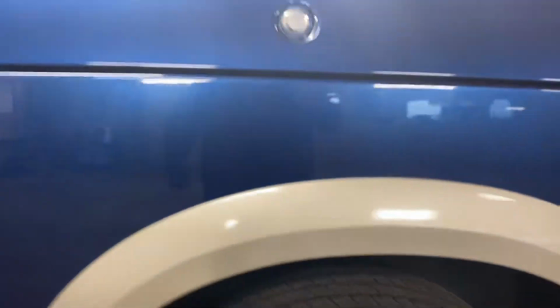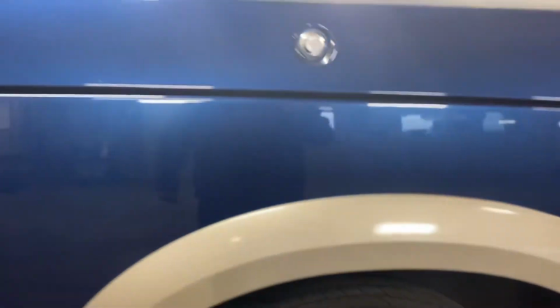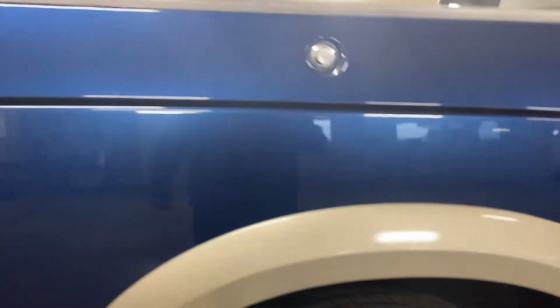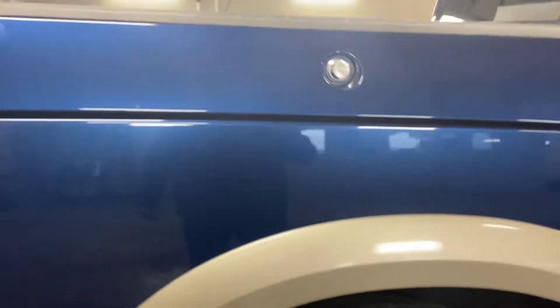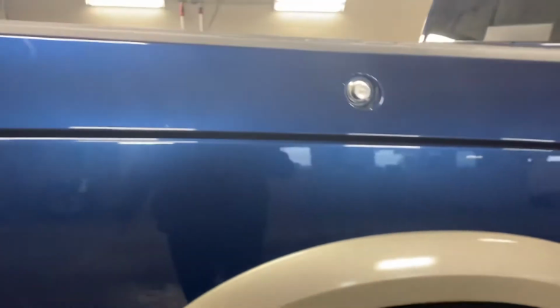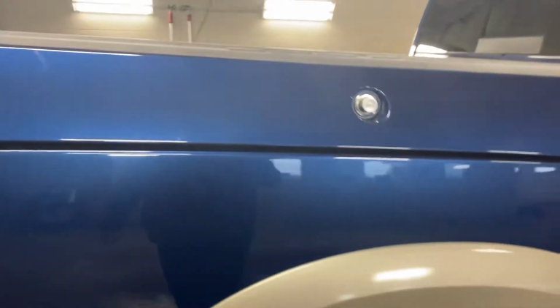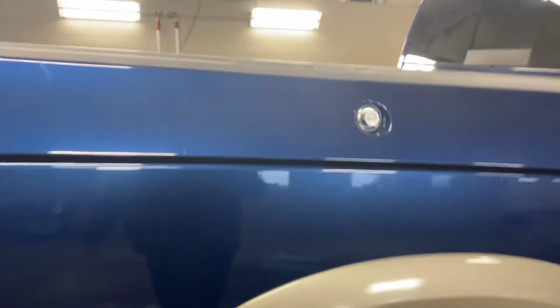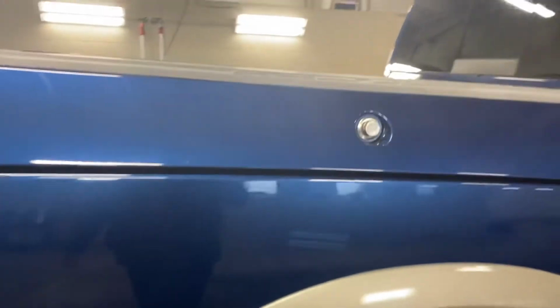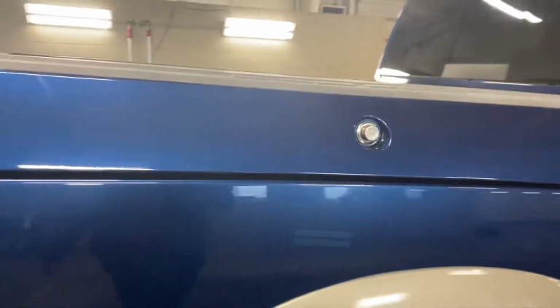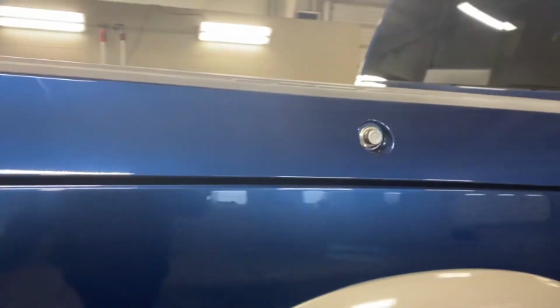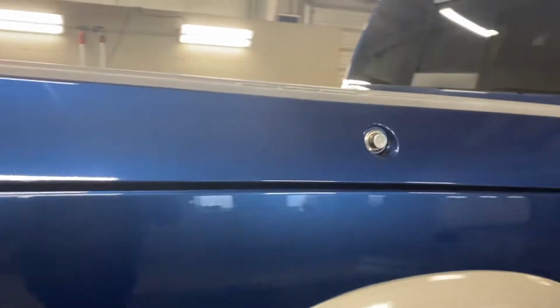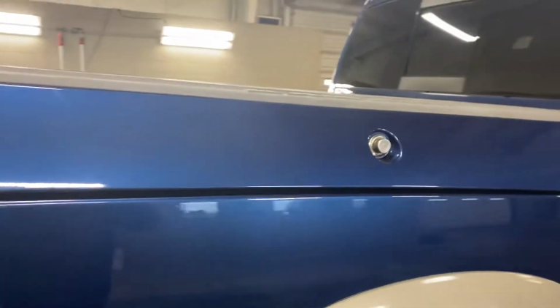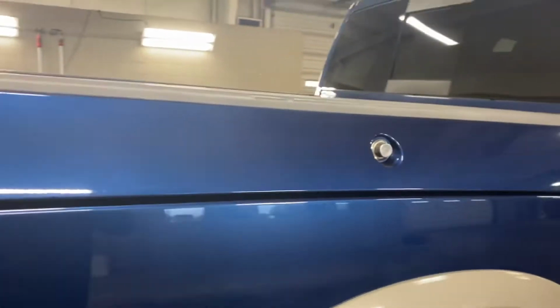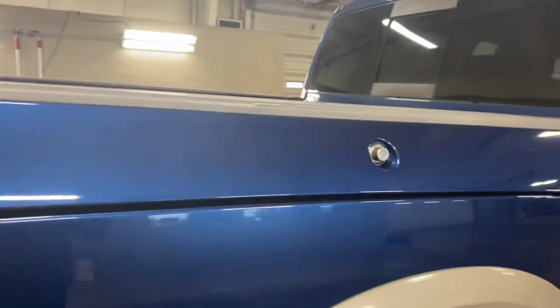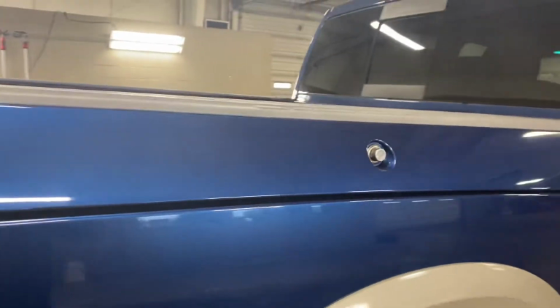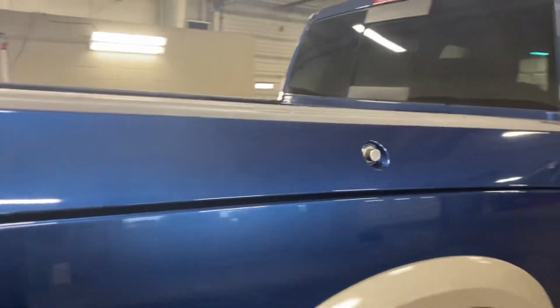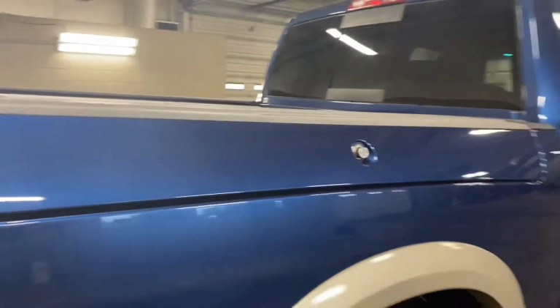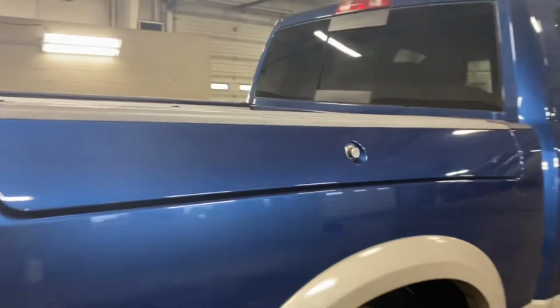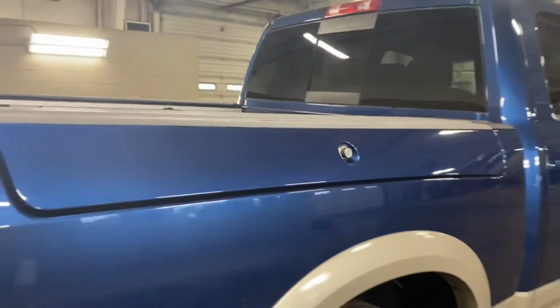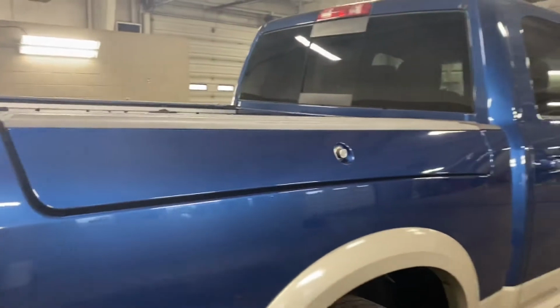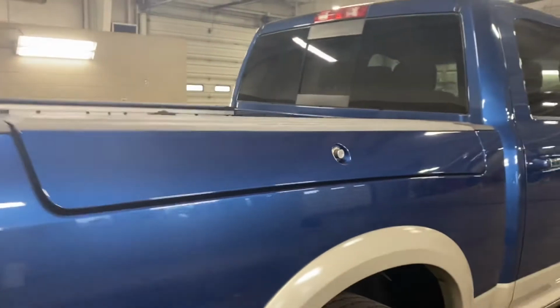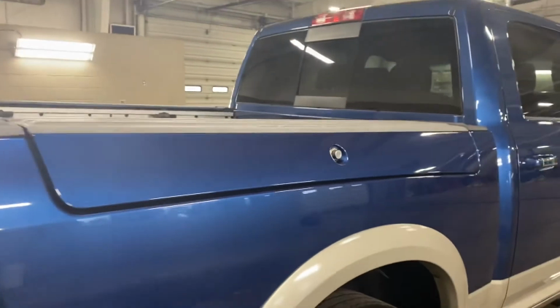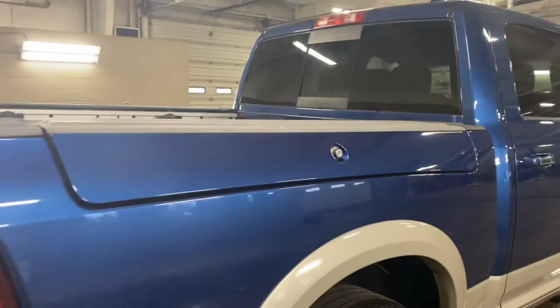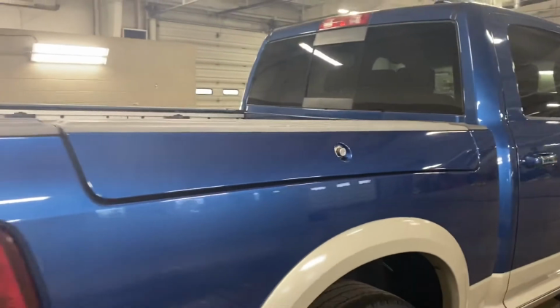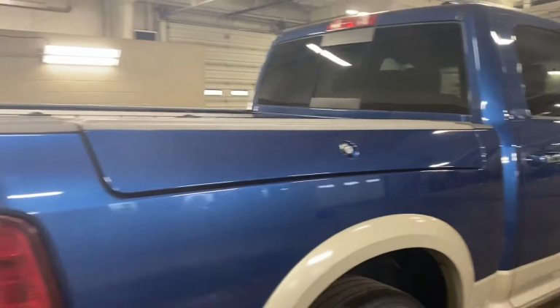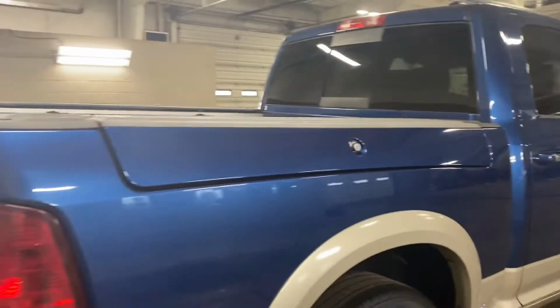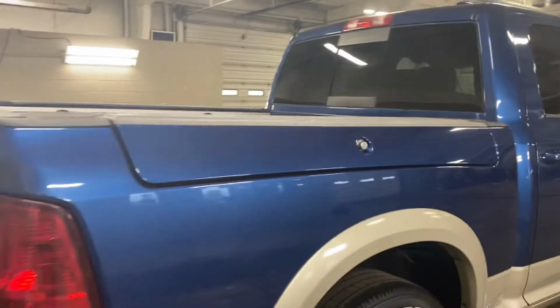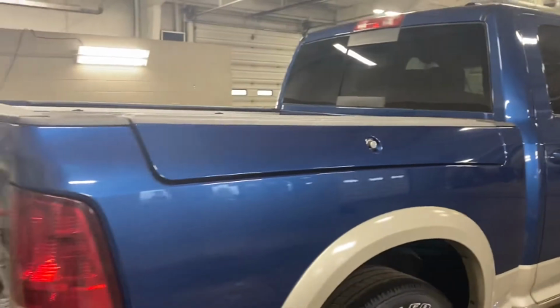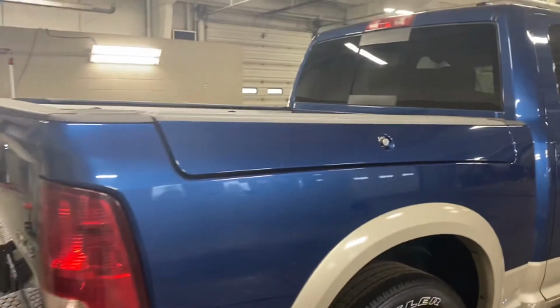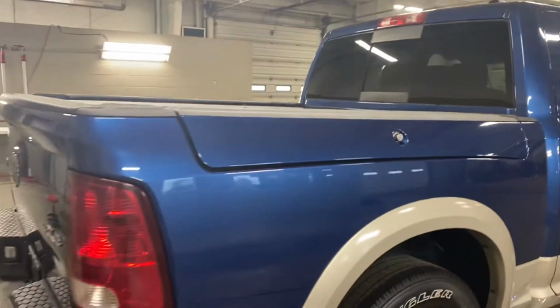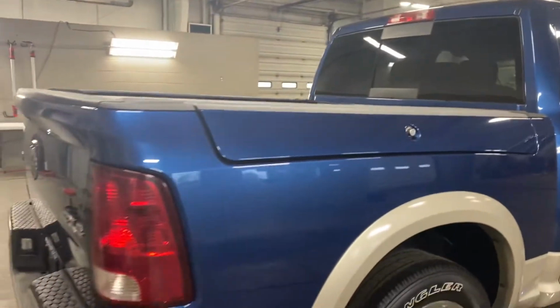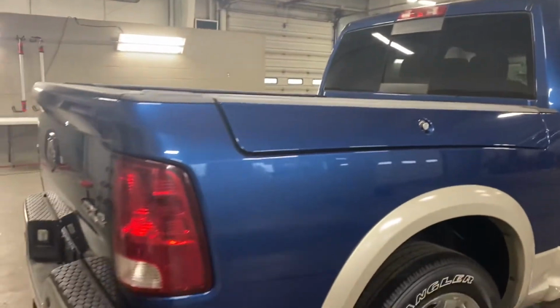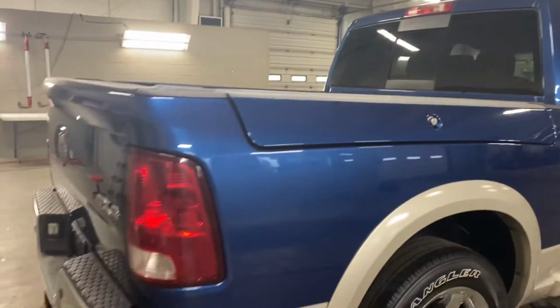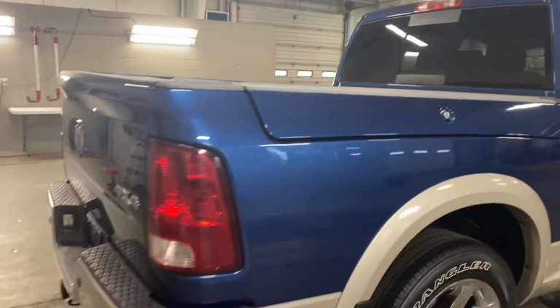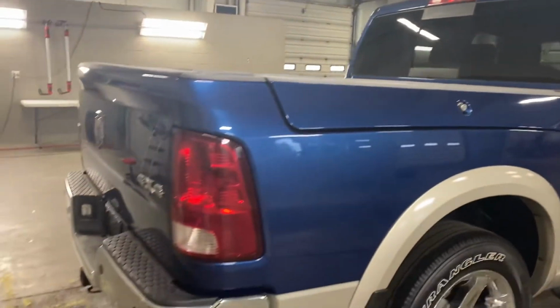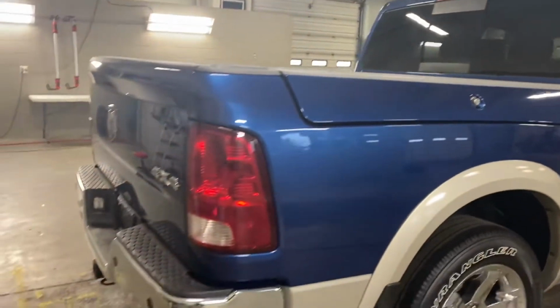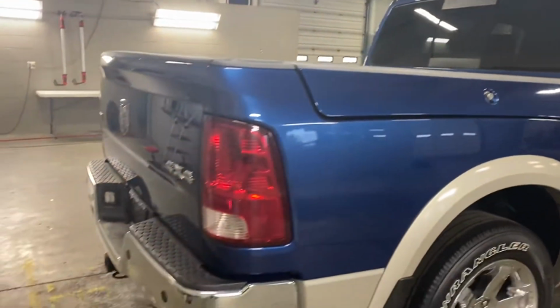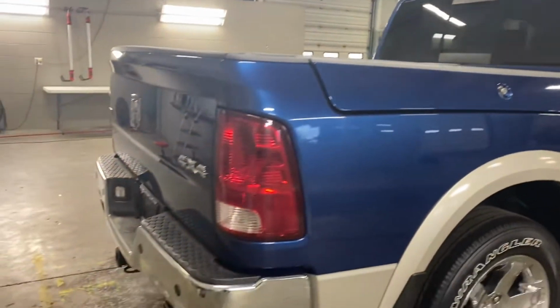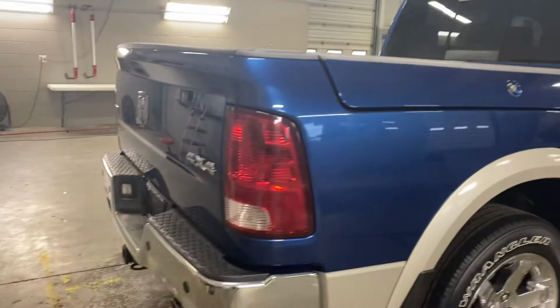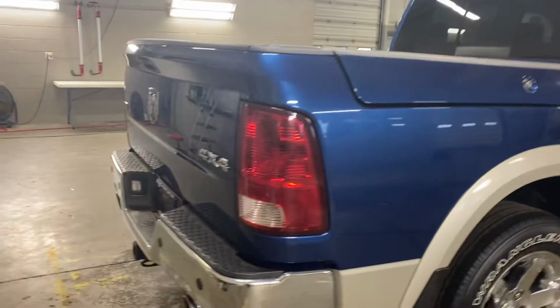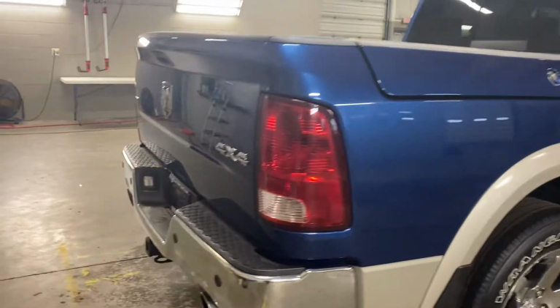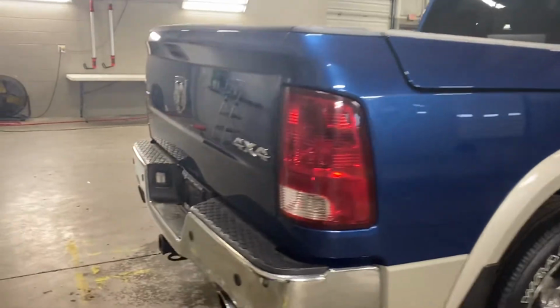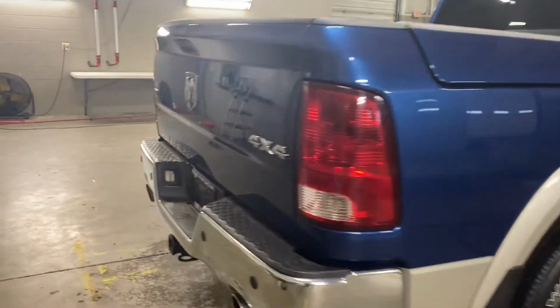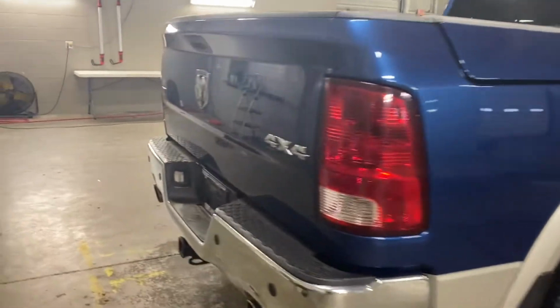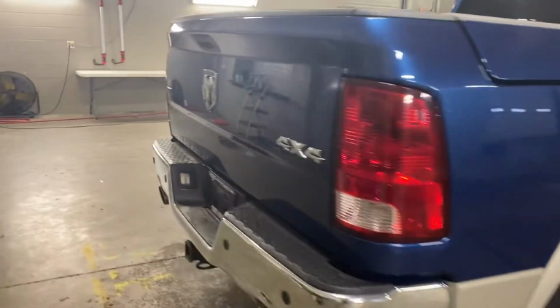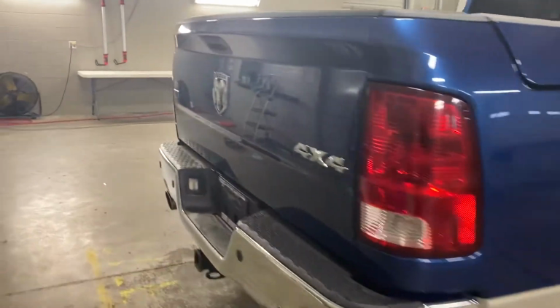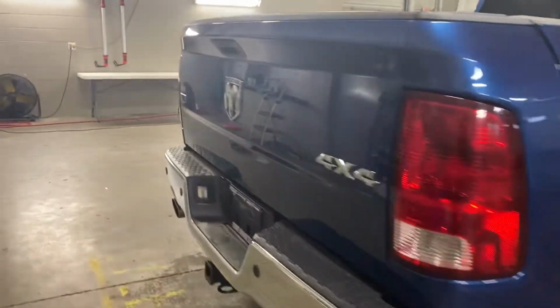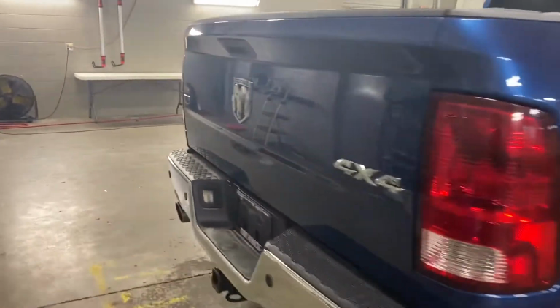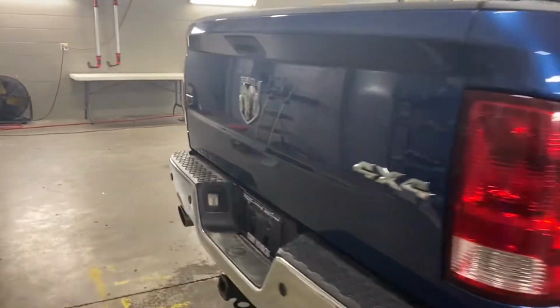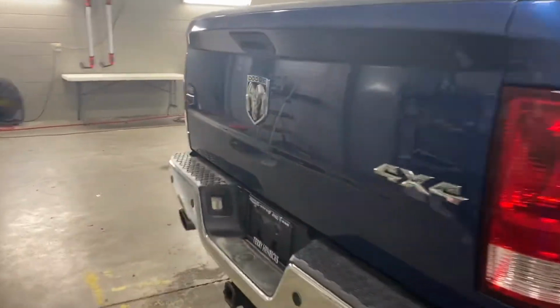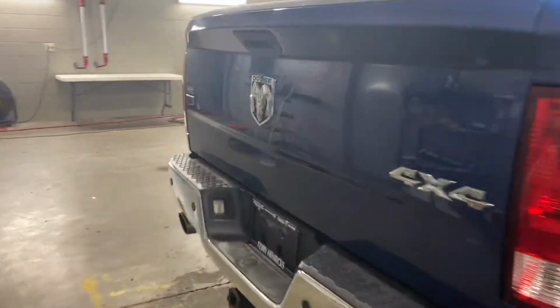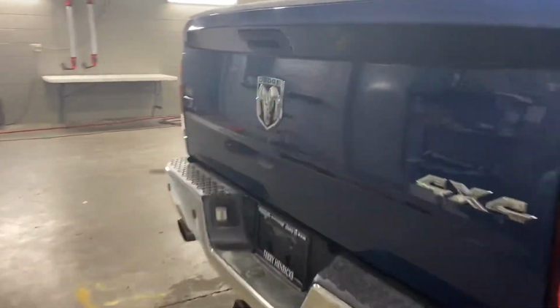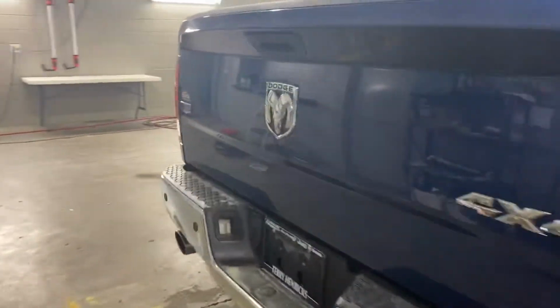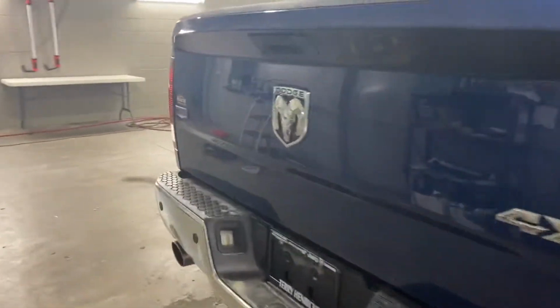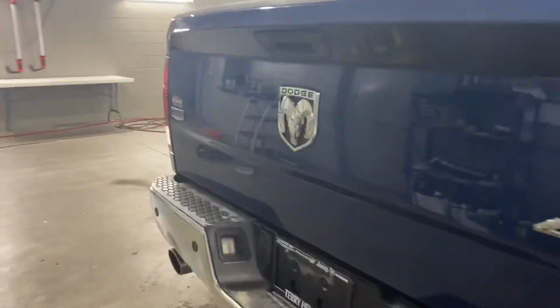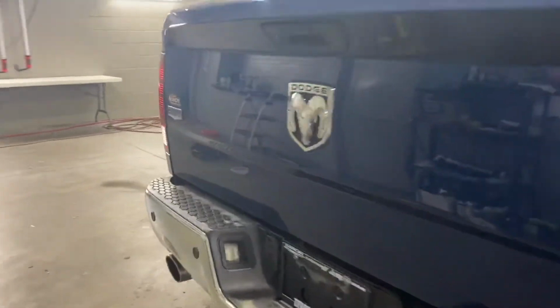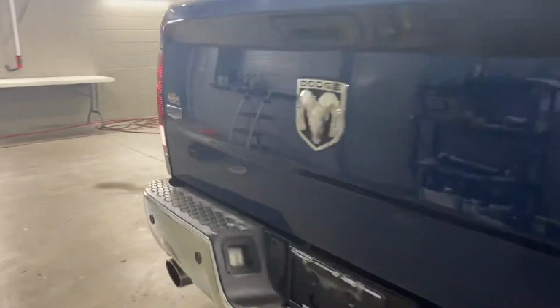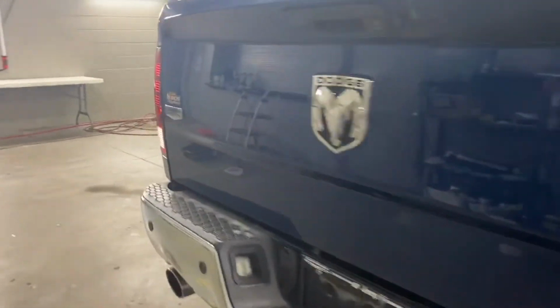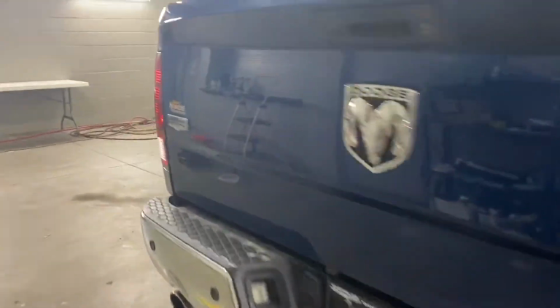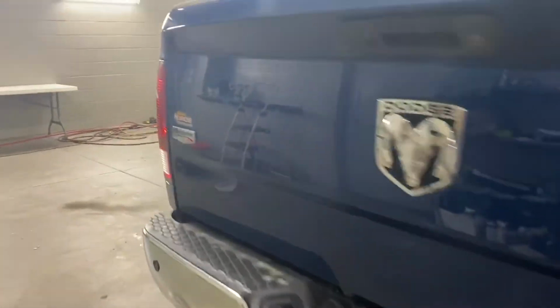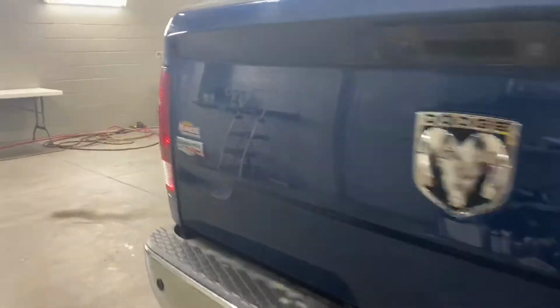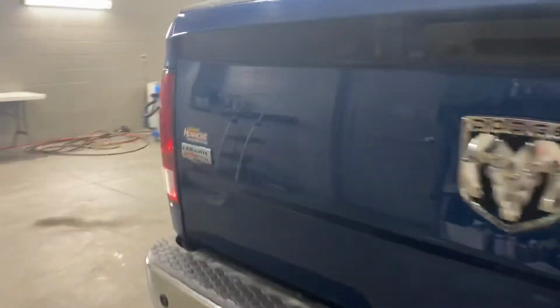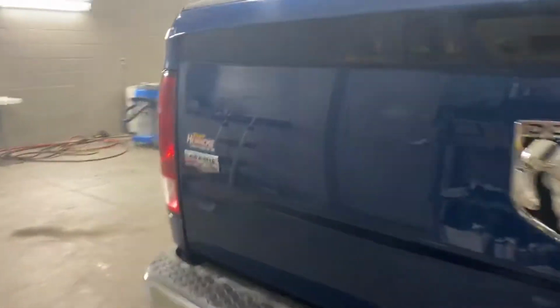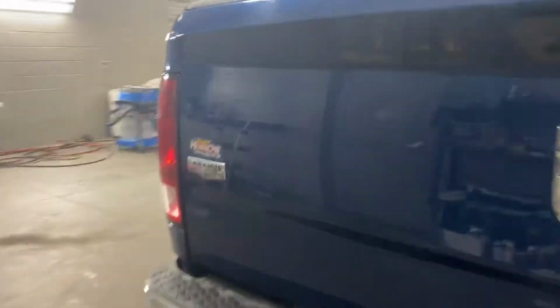It does have the Ram boxes. This is a 4x4 vehicle.